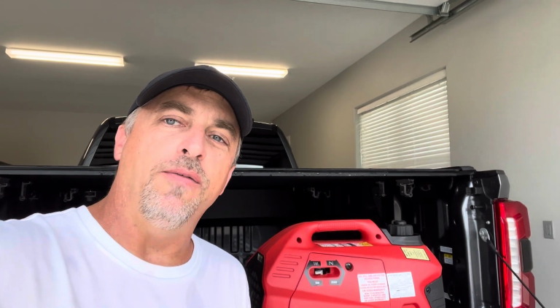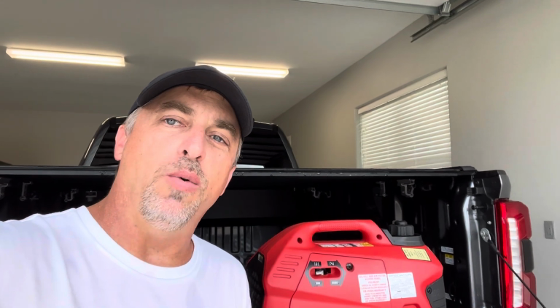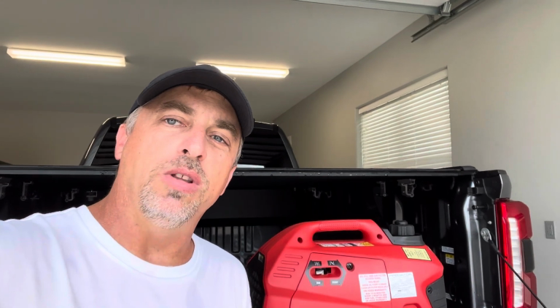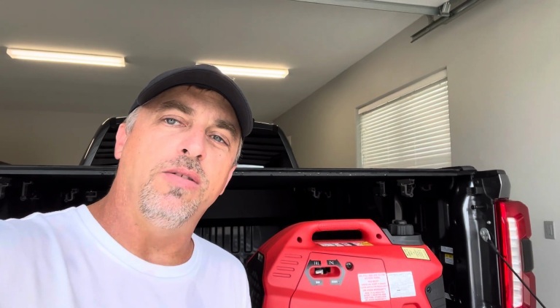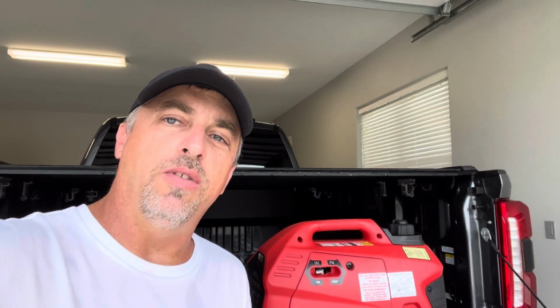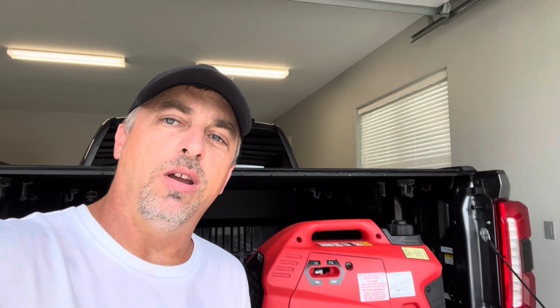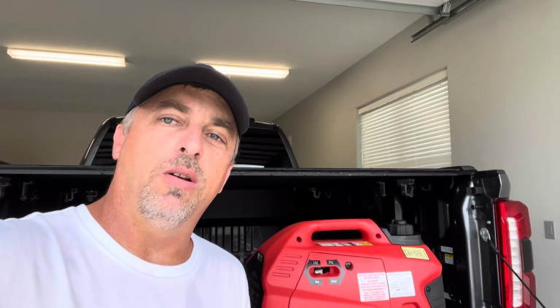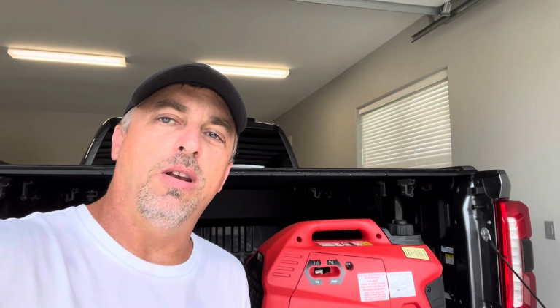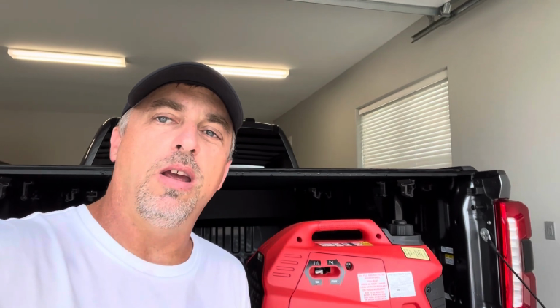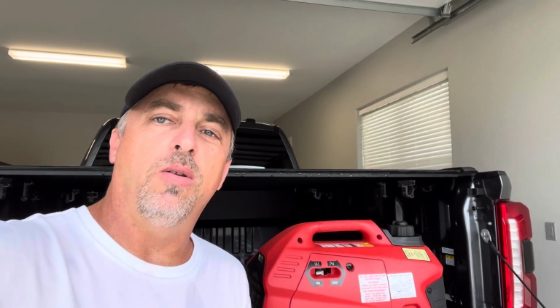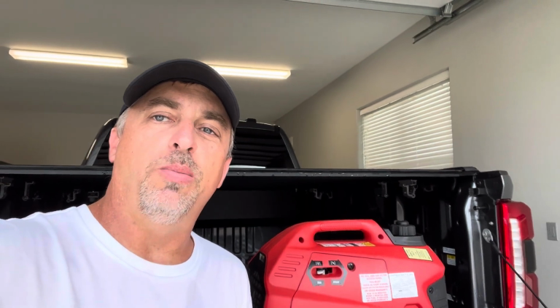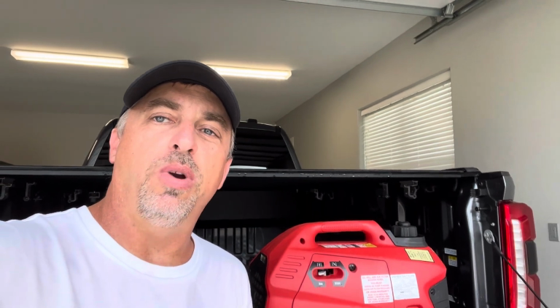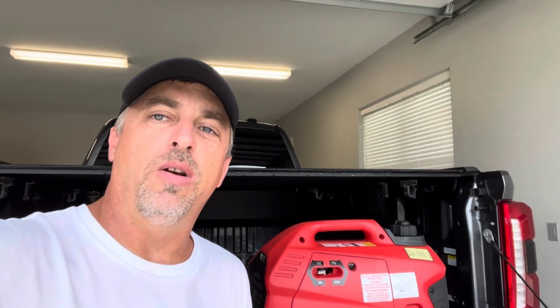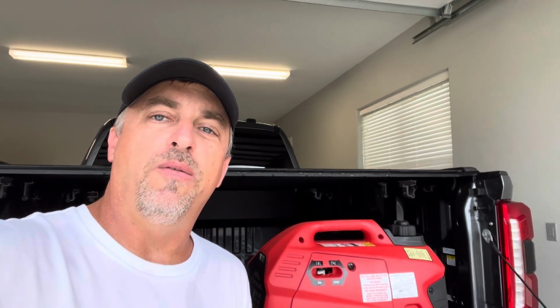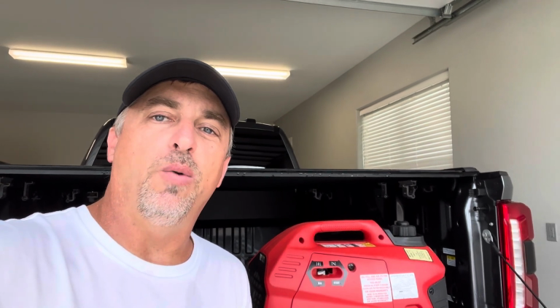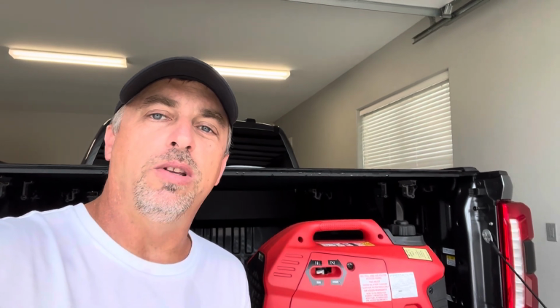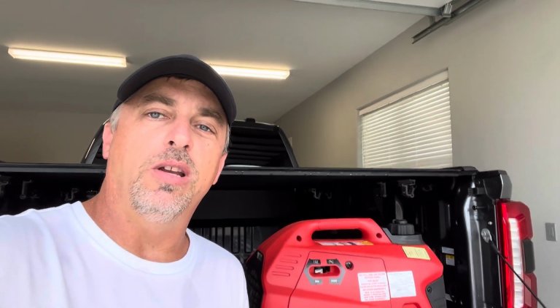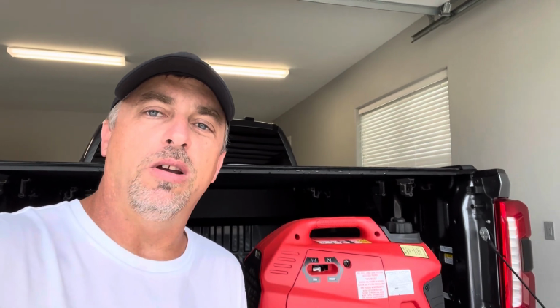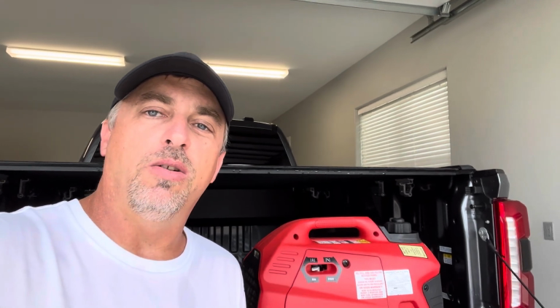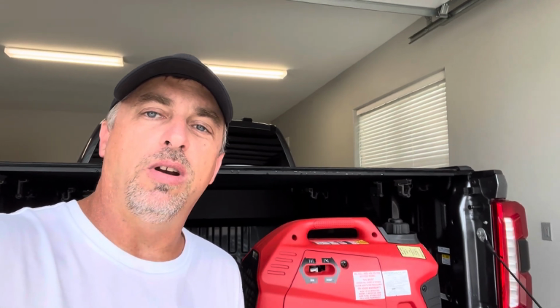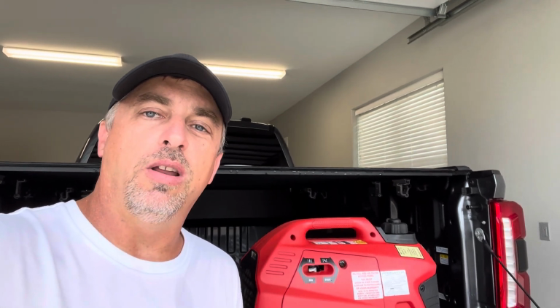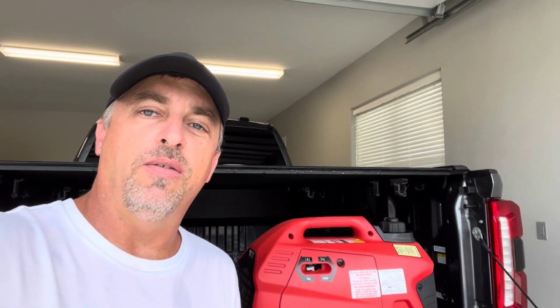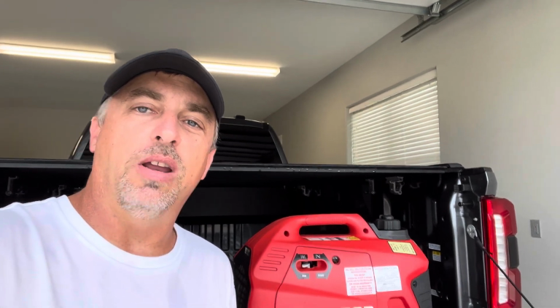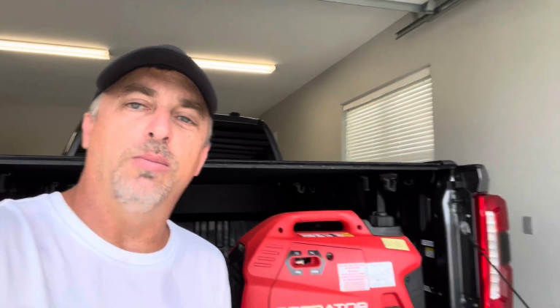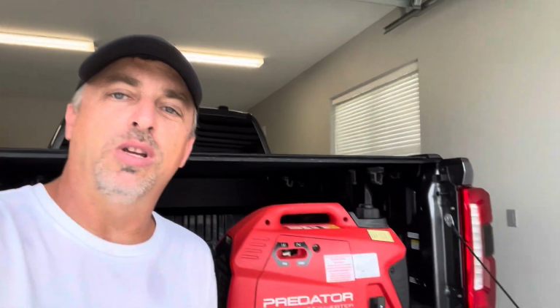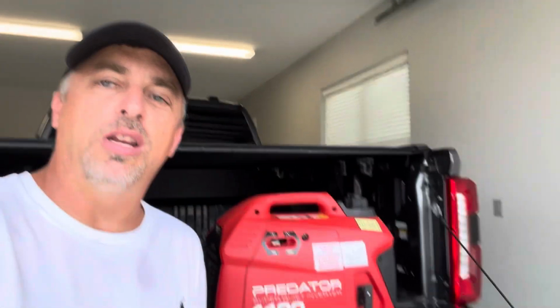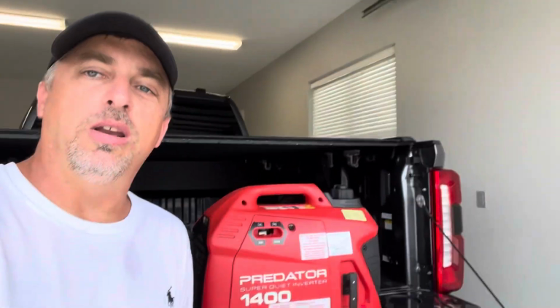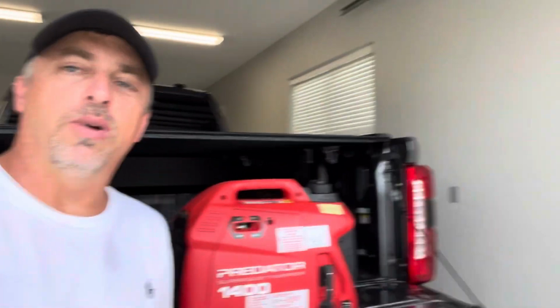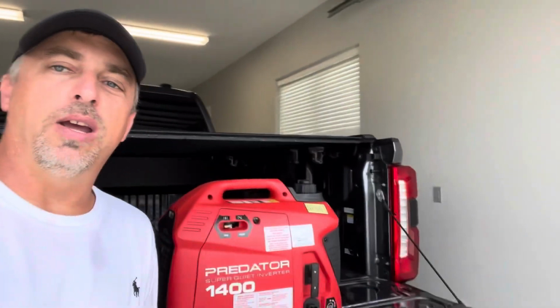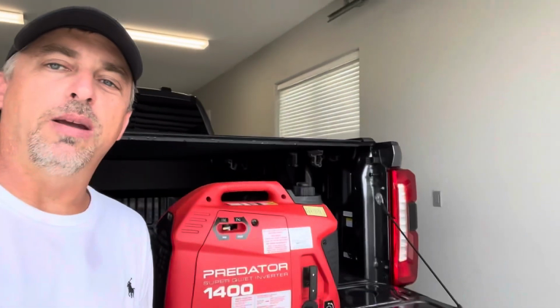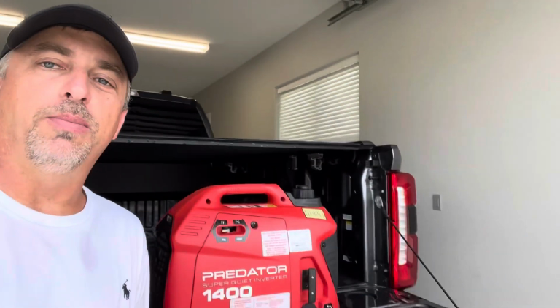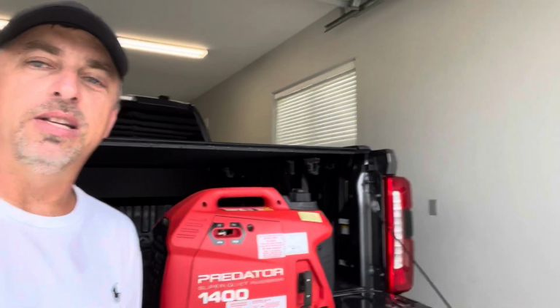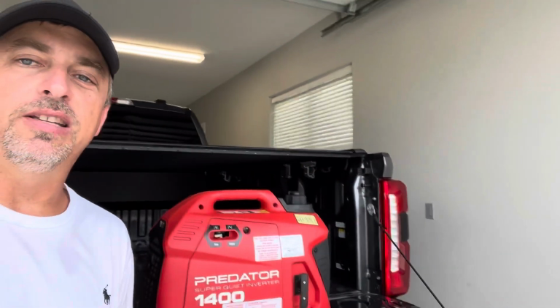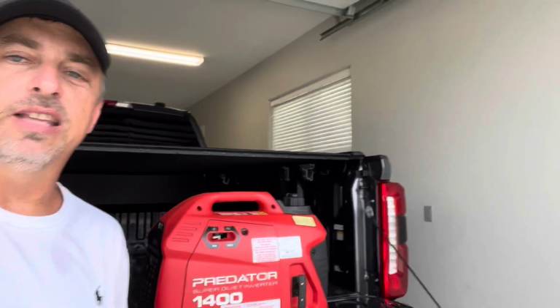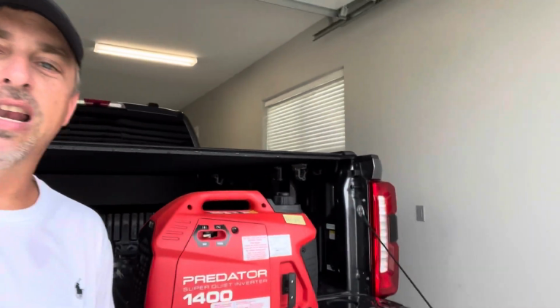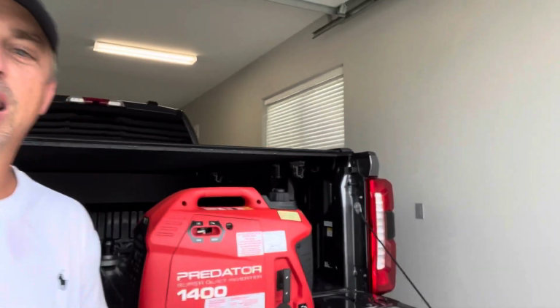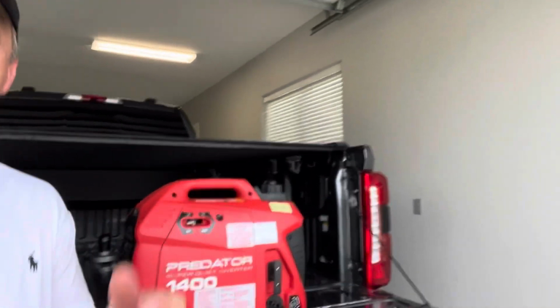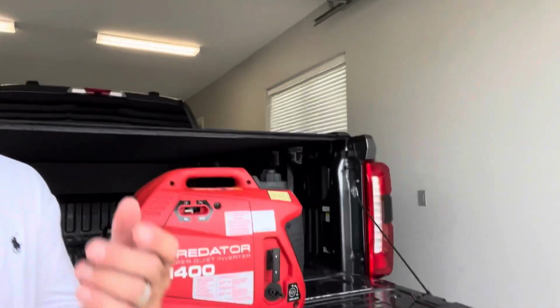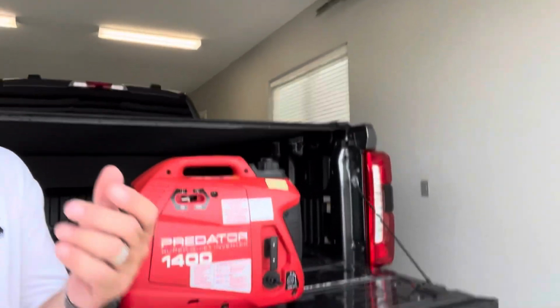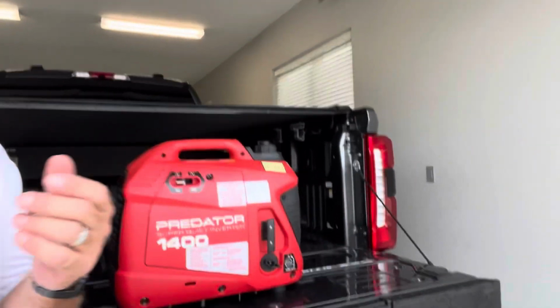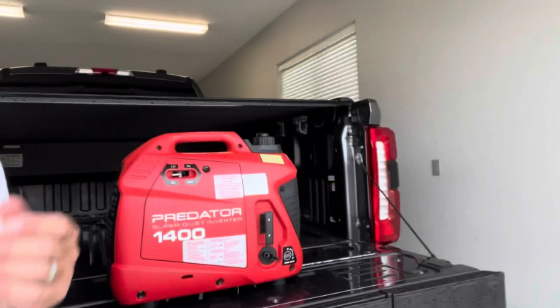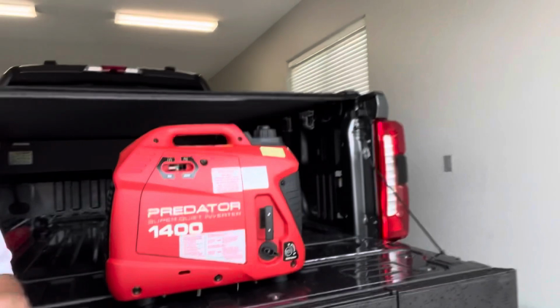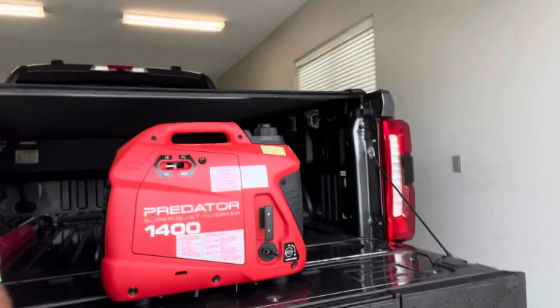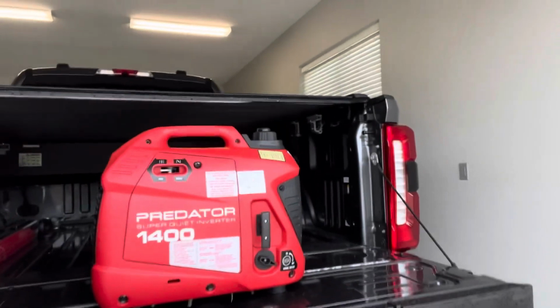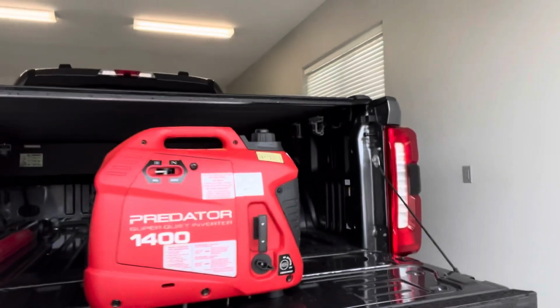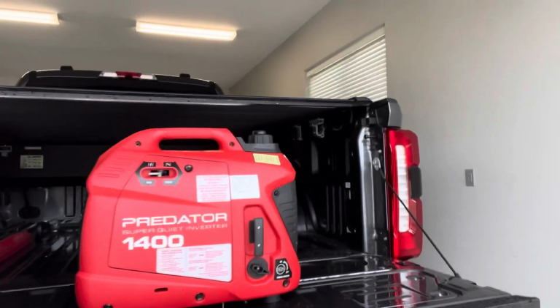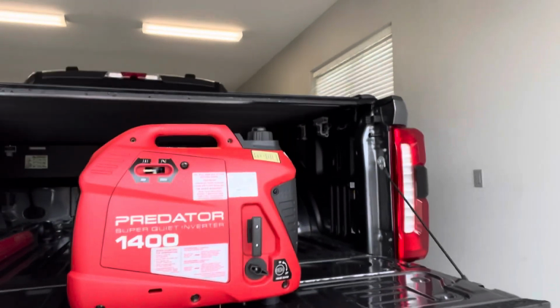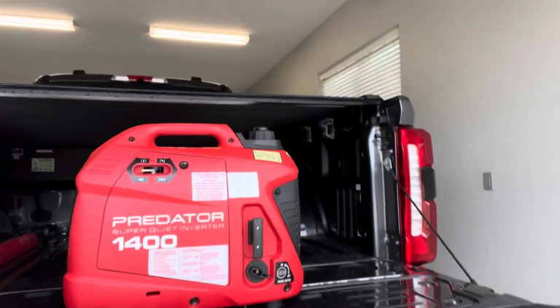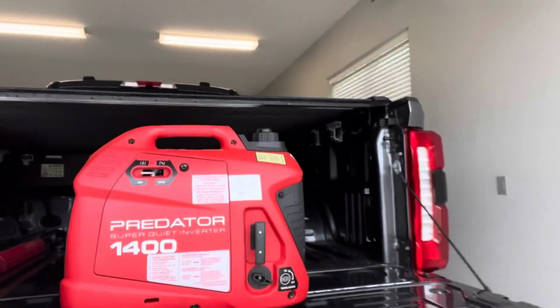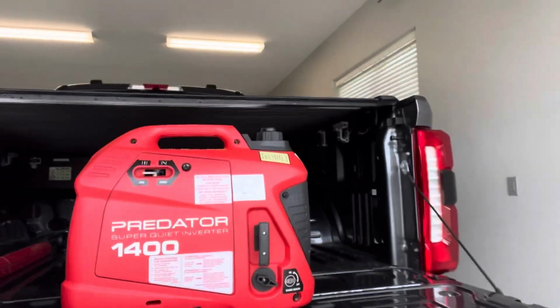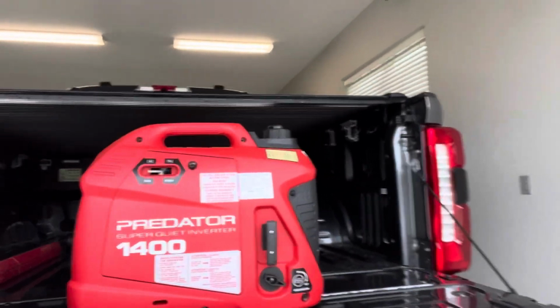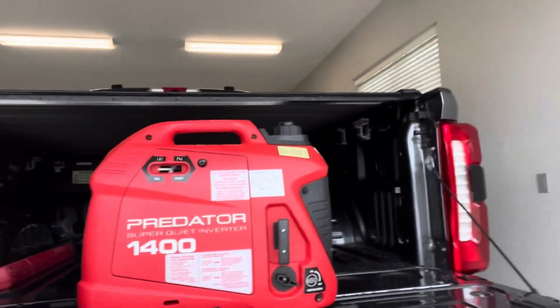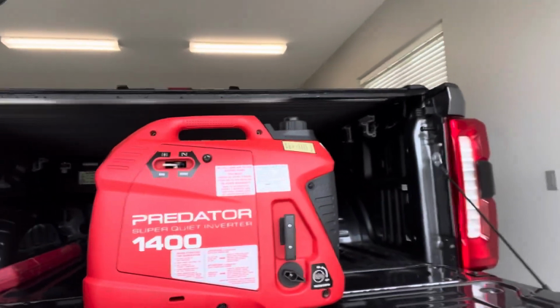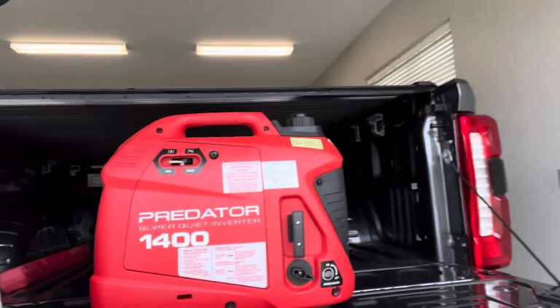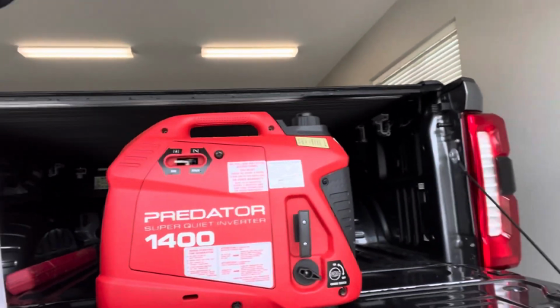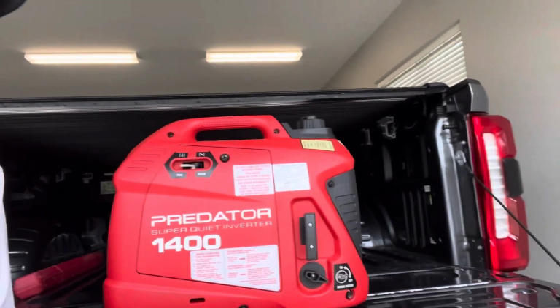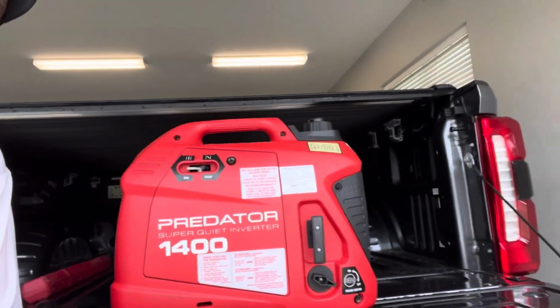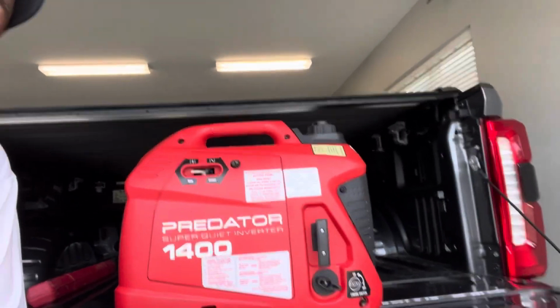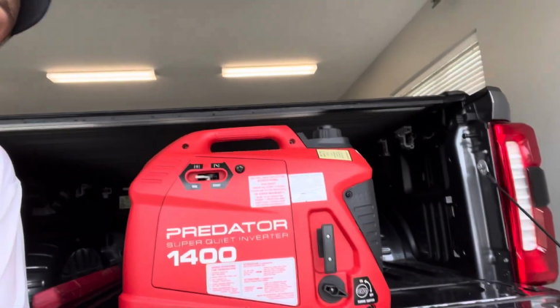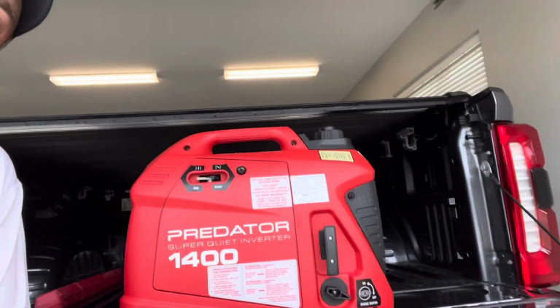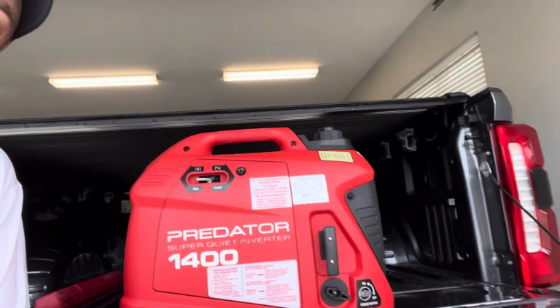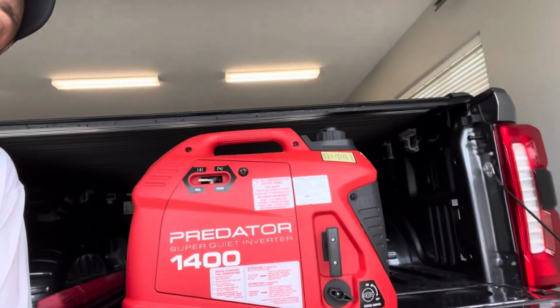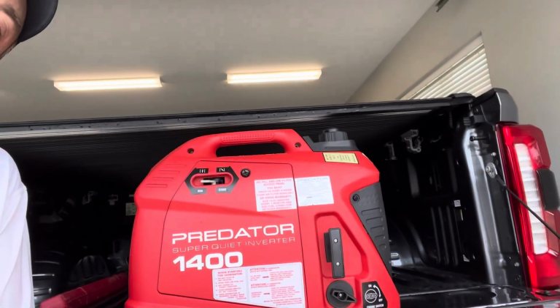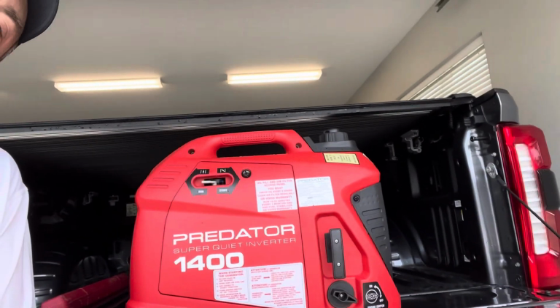Thank you for watching the video today on the Predator 1400. If it helped you in any way, please hit that like and subscribe, and we'll catch you on the next video.